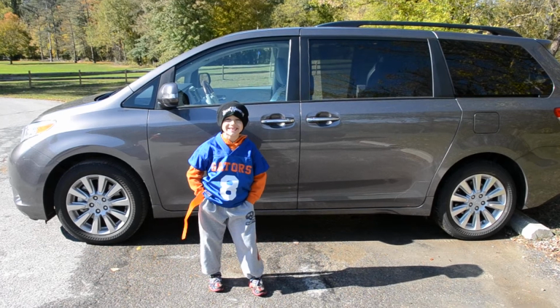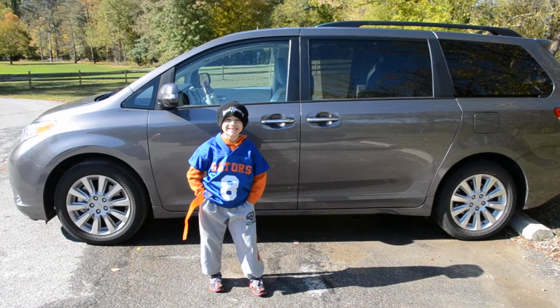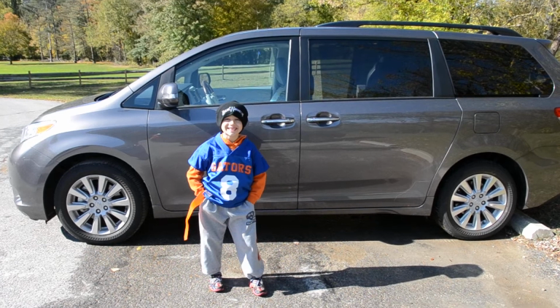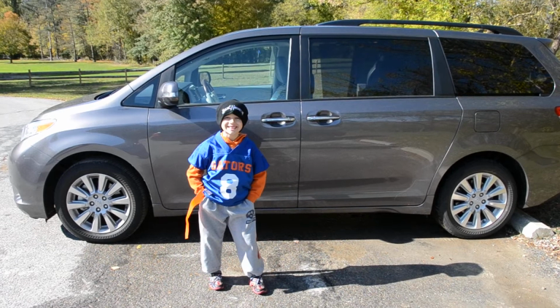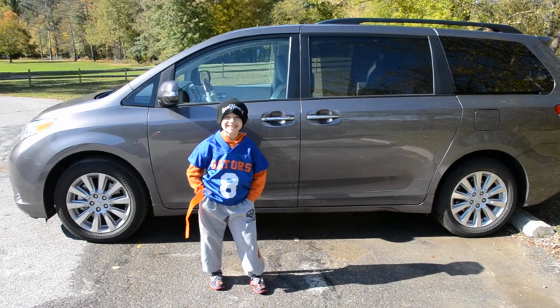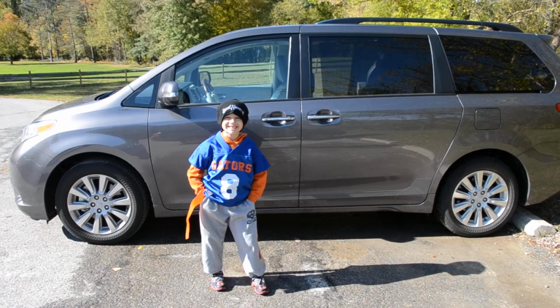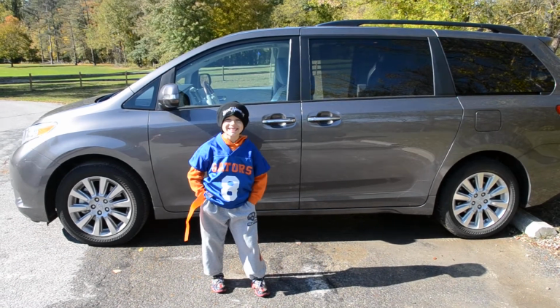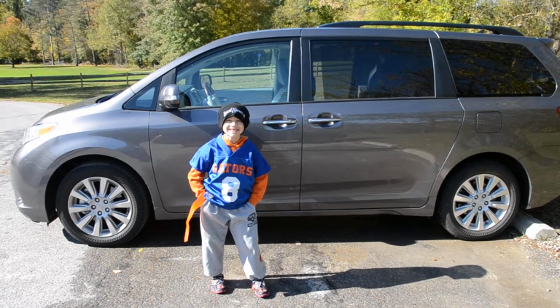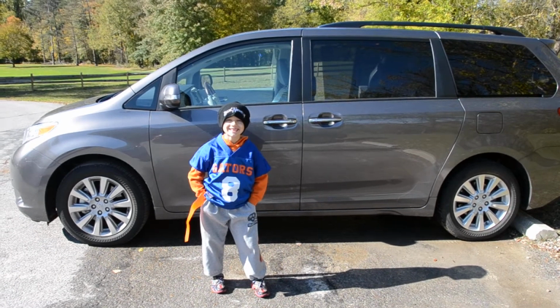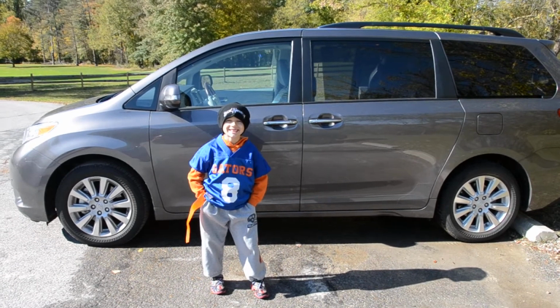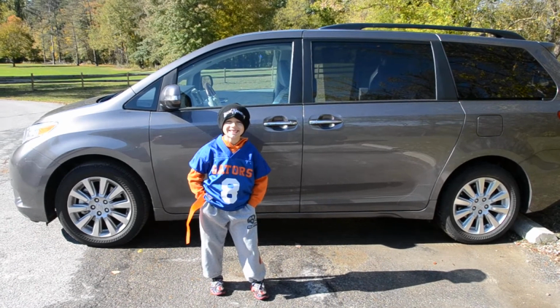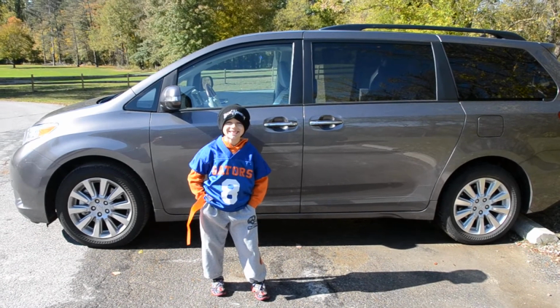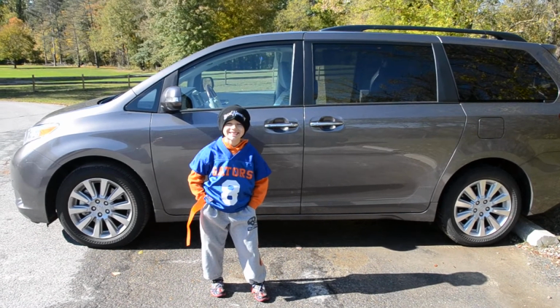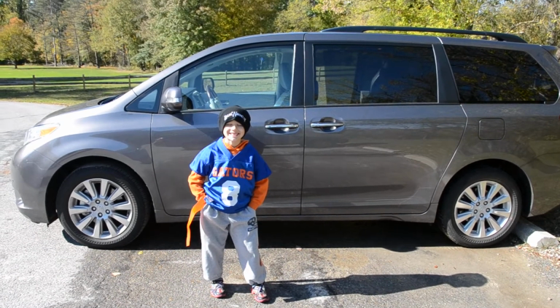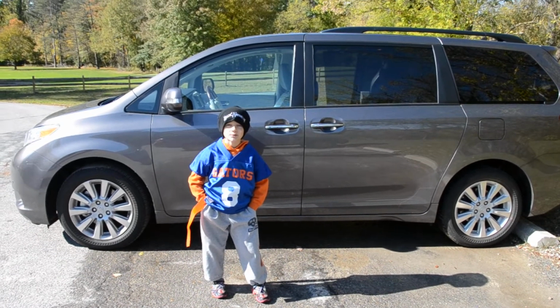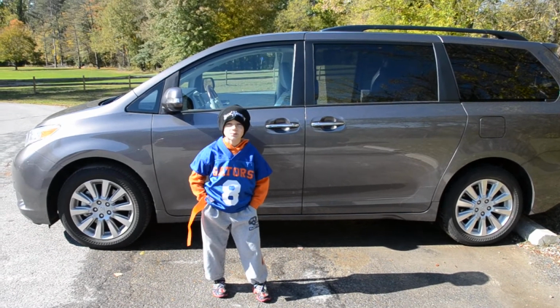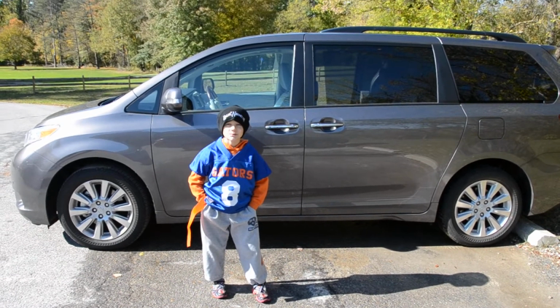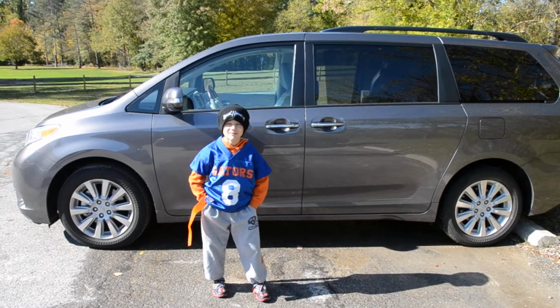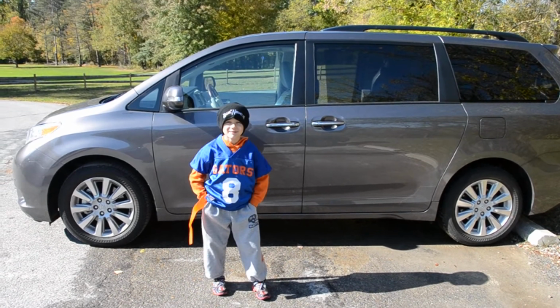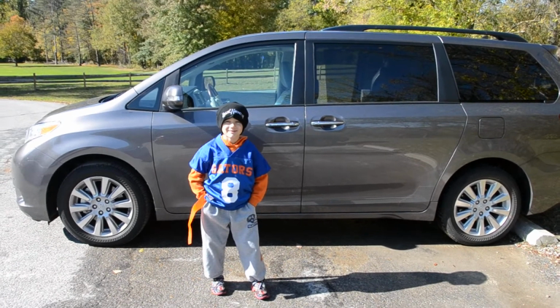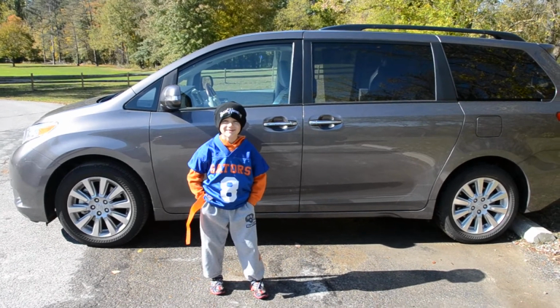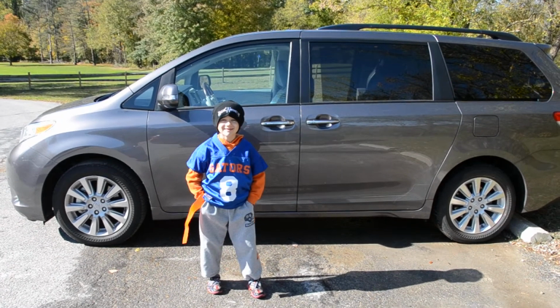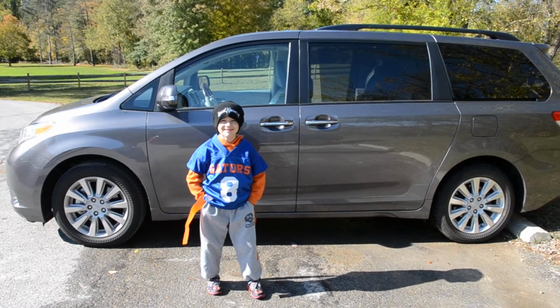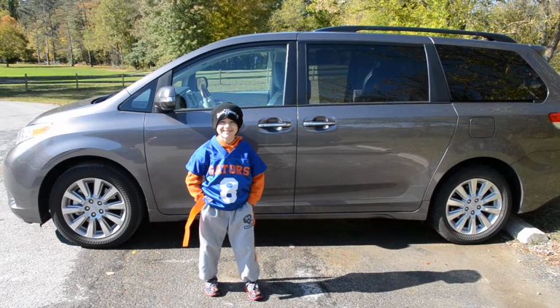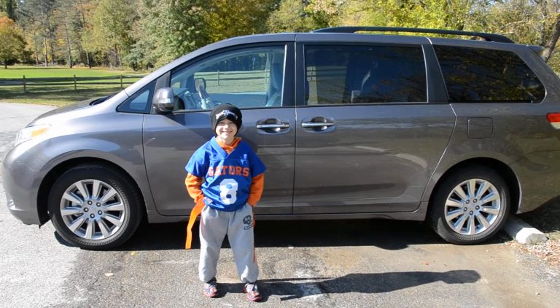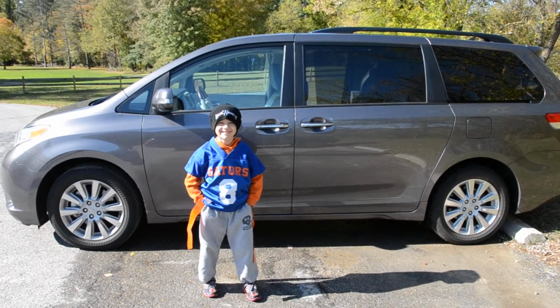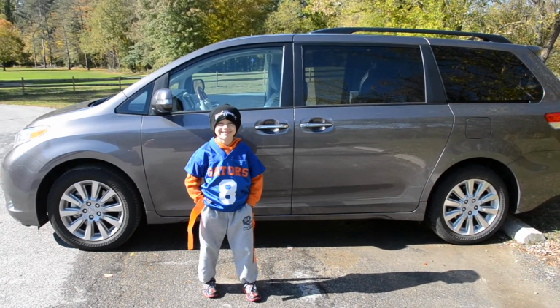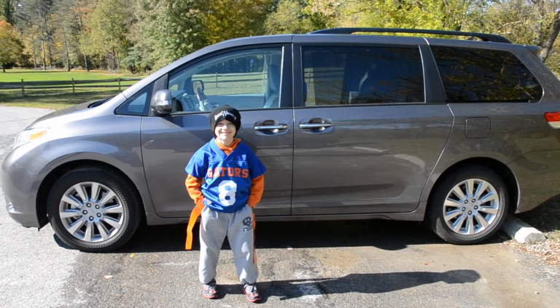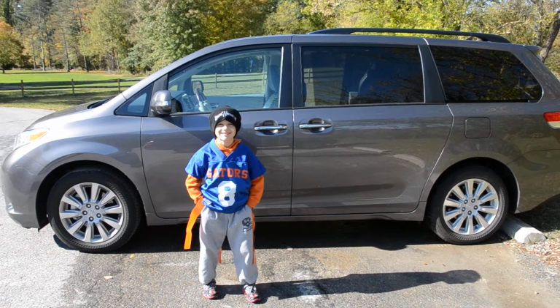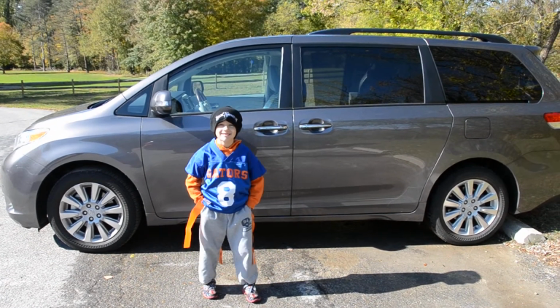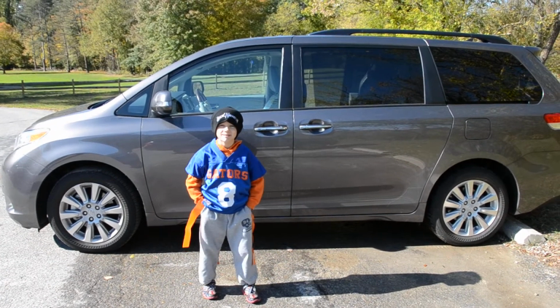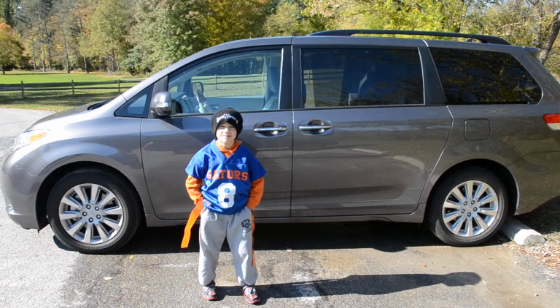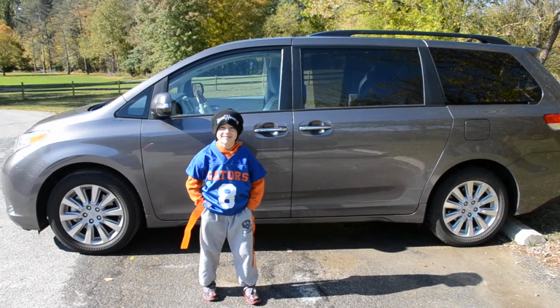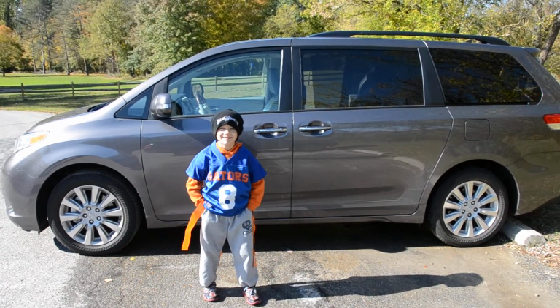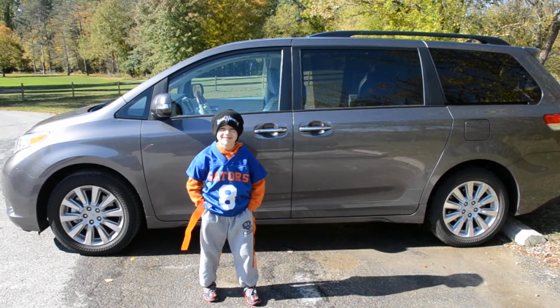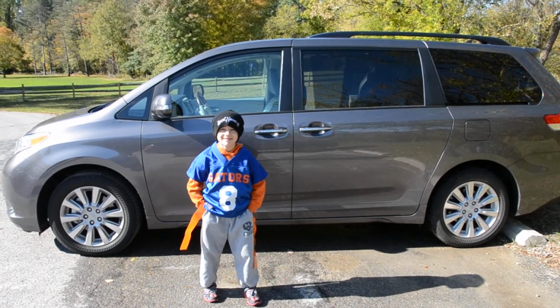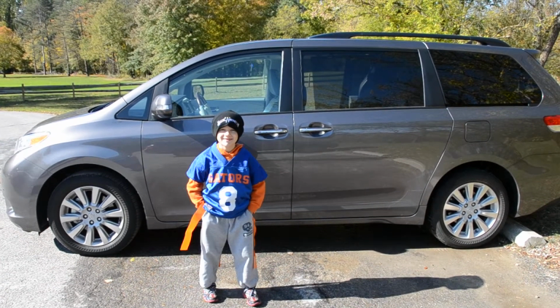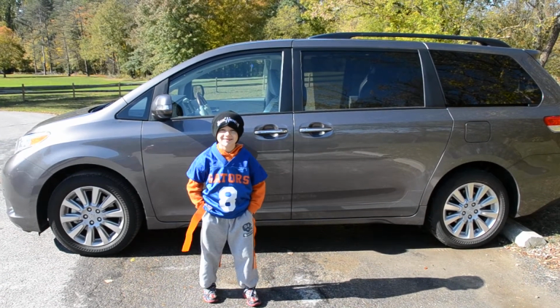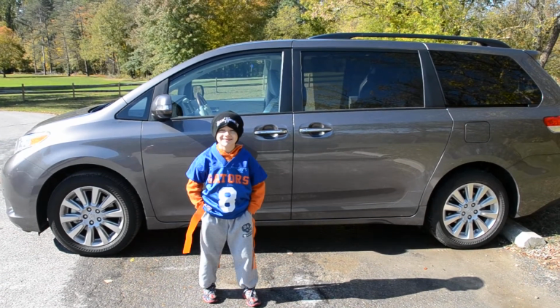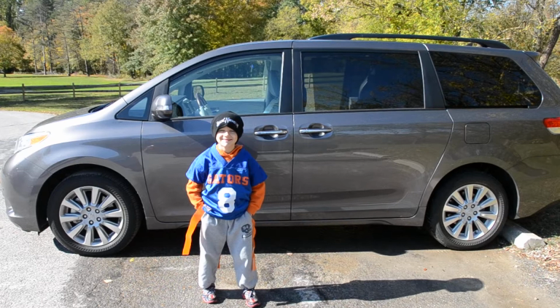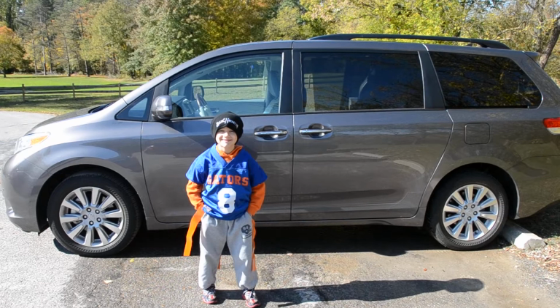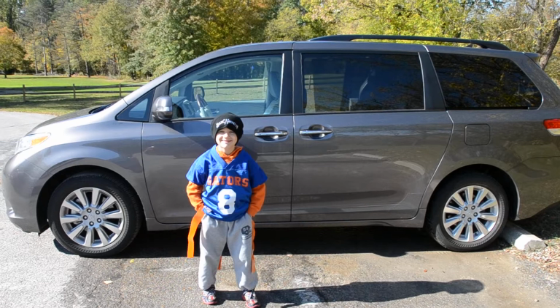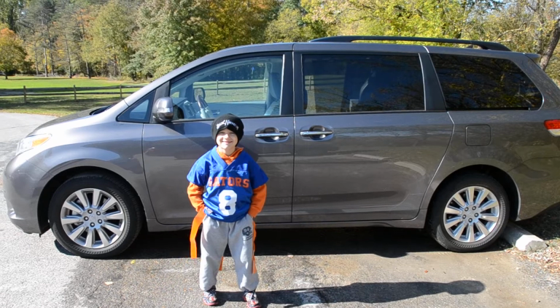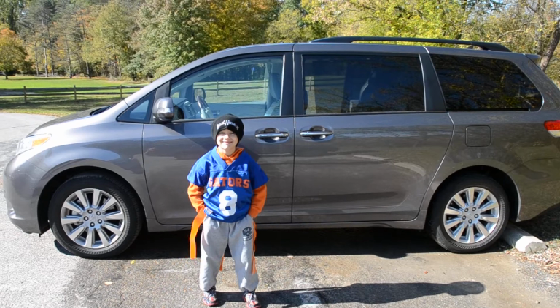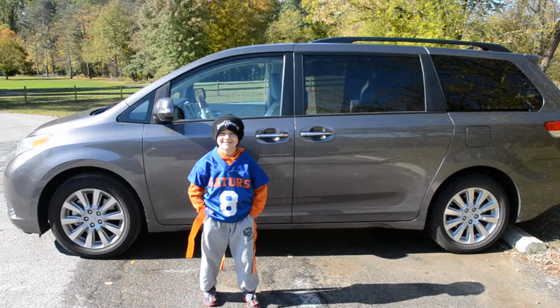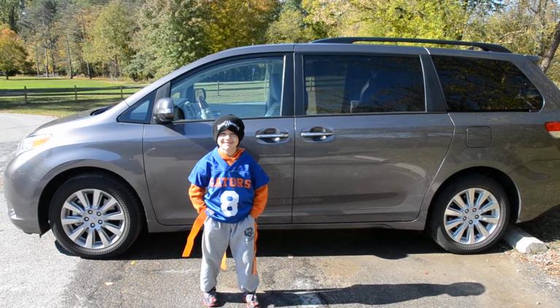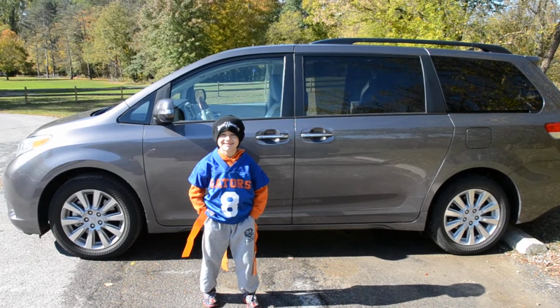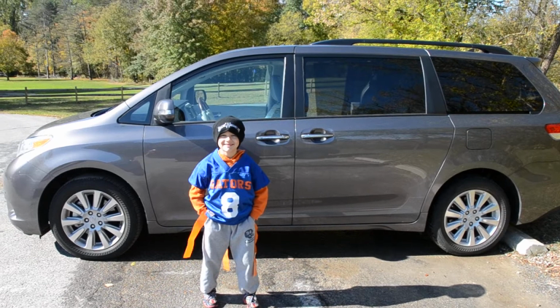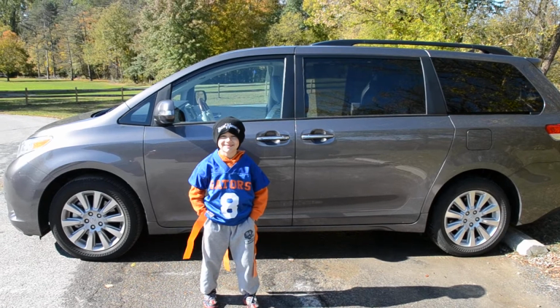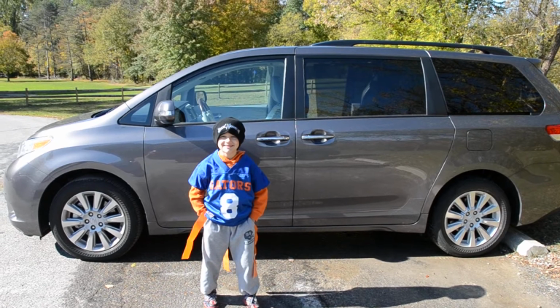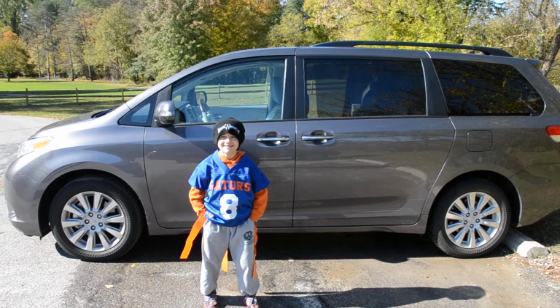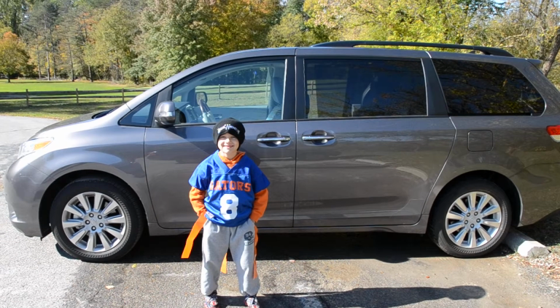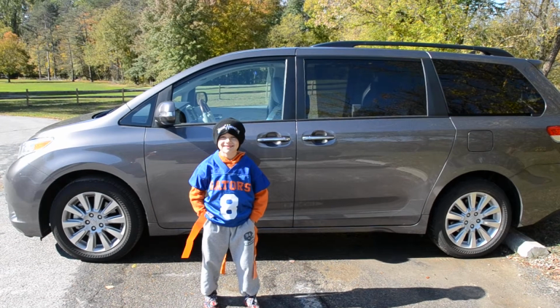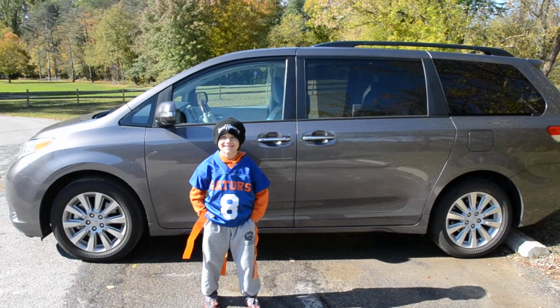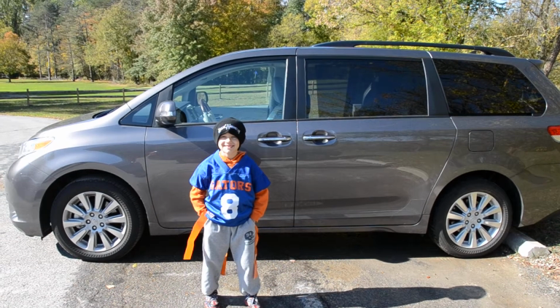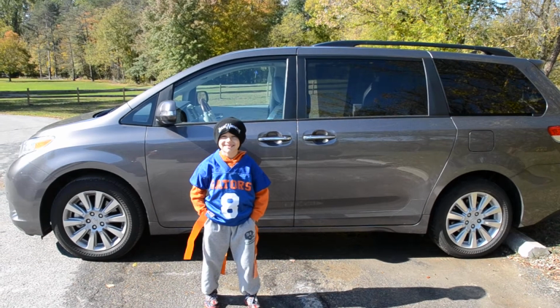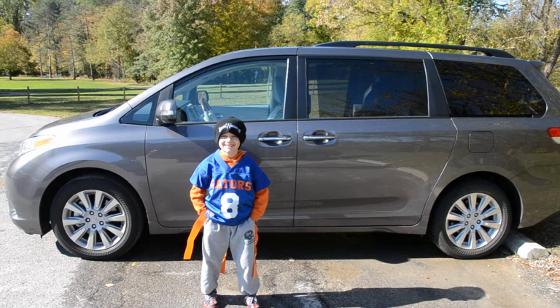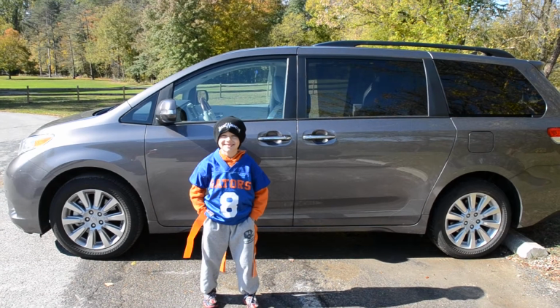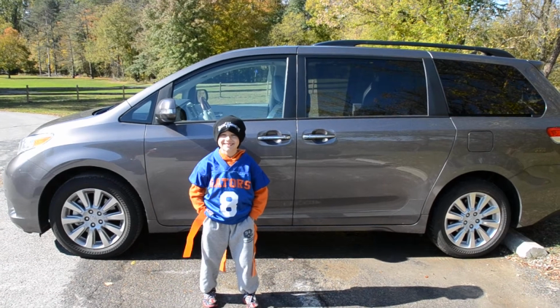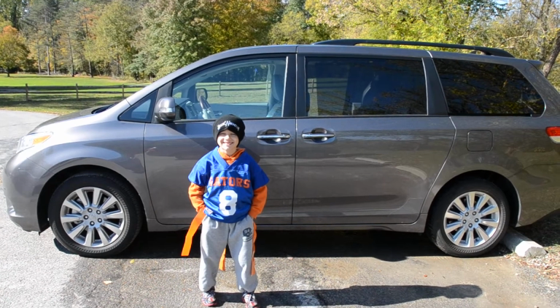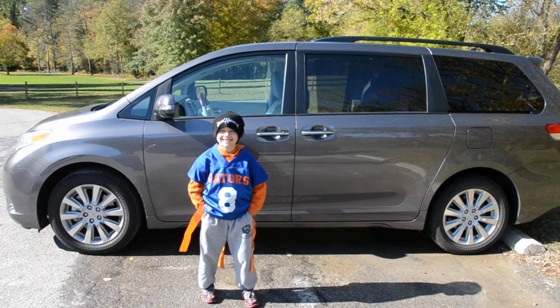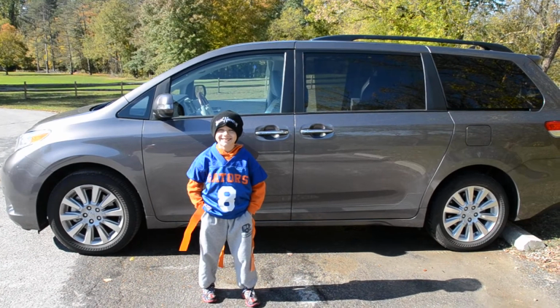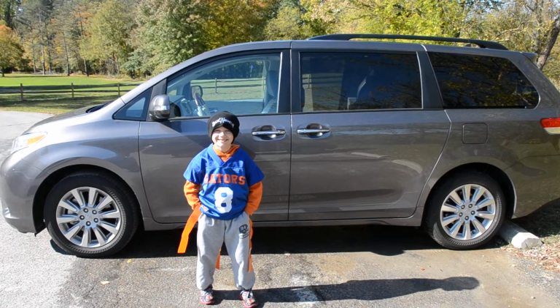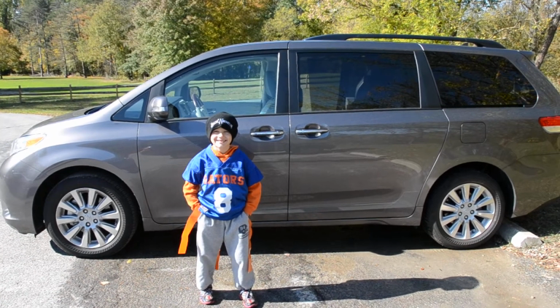Hi everybody, this is Logan from 2 Wired 2 Tired, and he'd like to show you how the power side doors on the Toyota Sienna work.